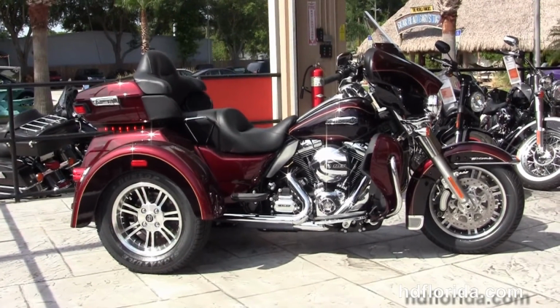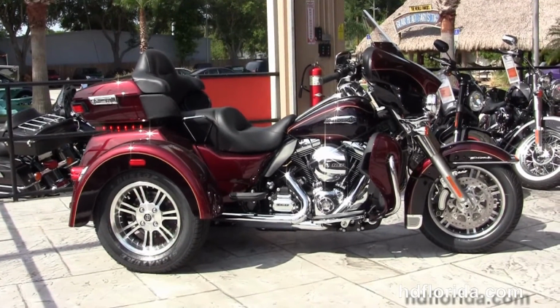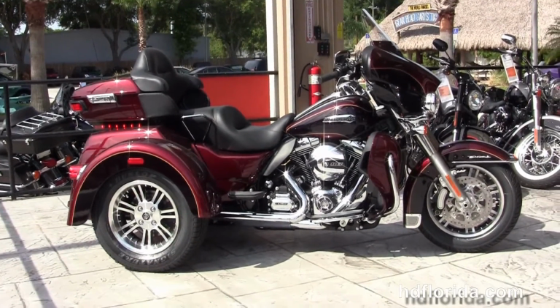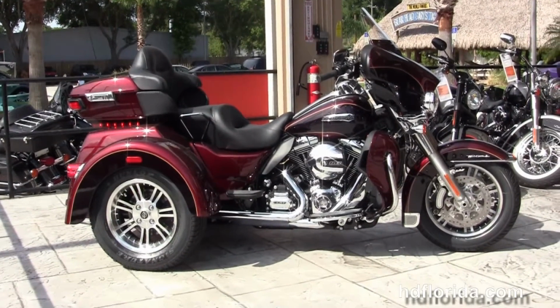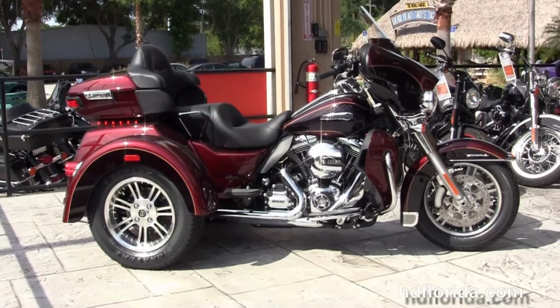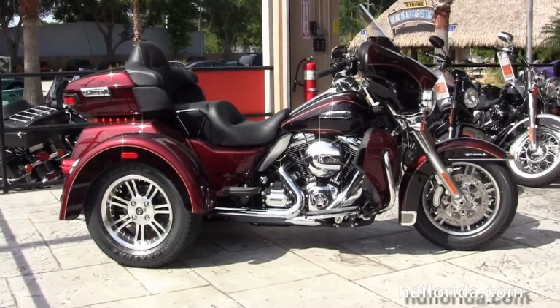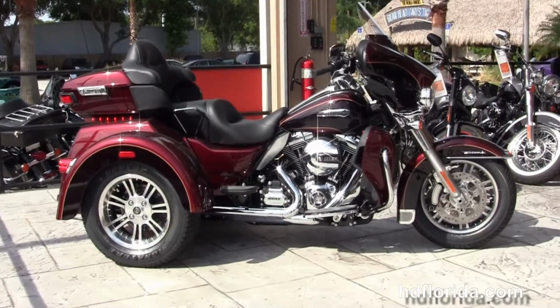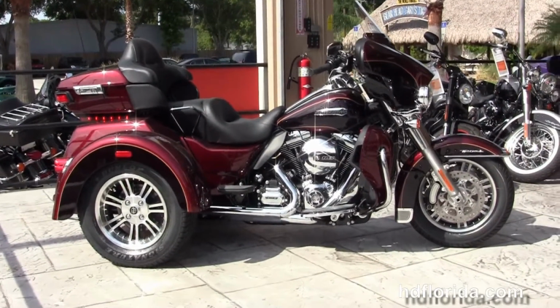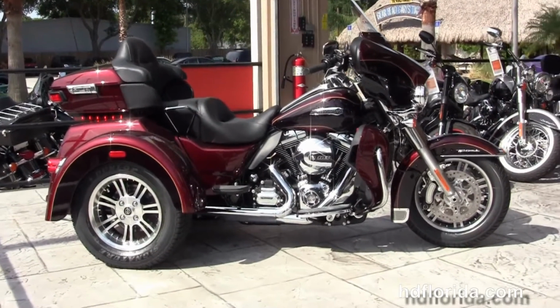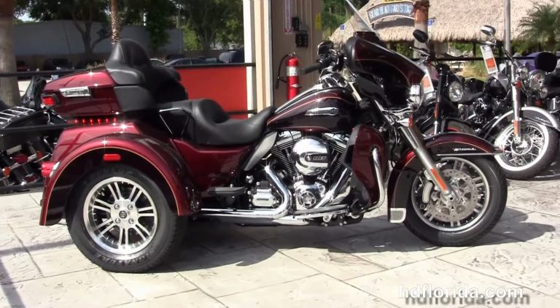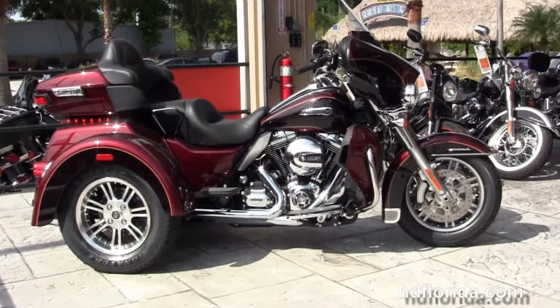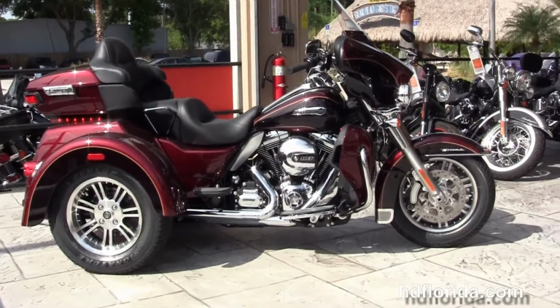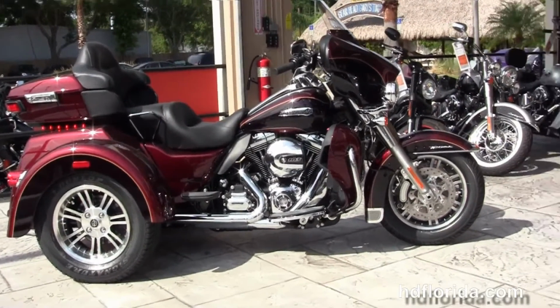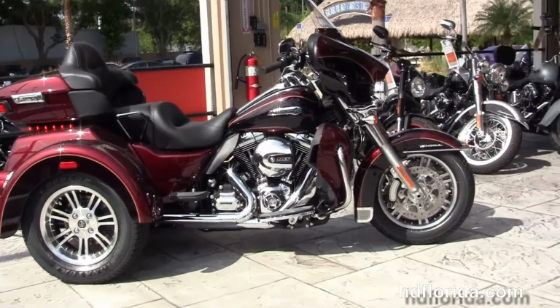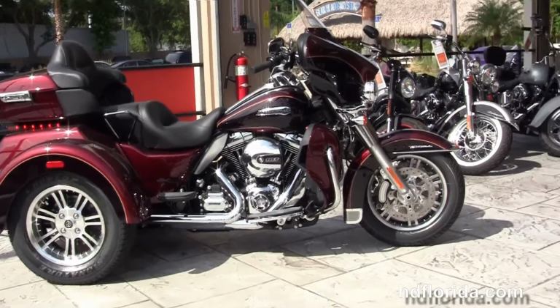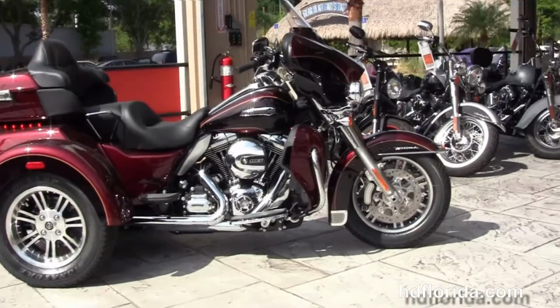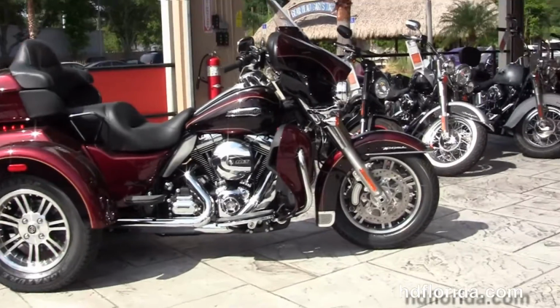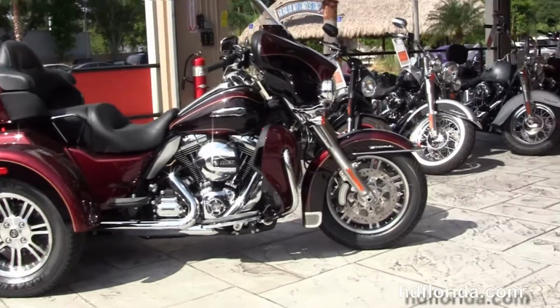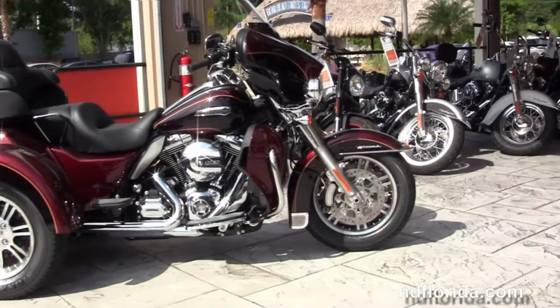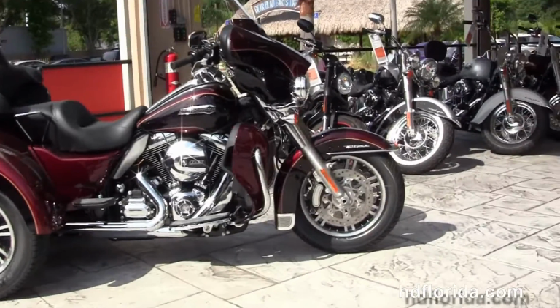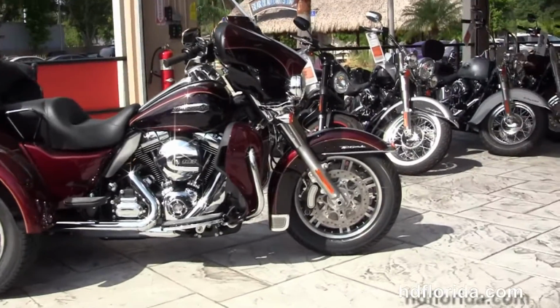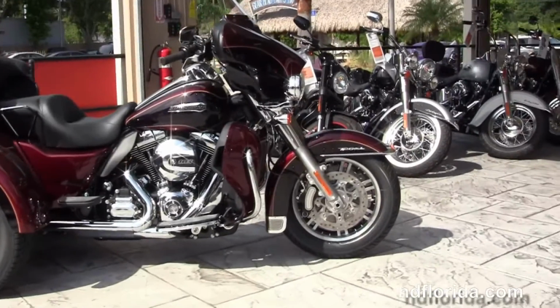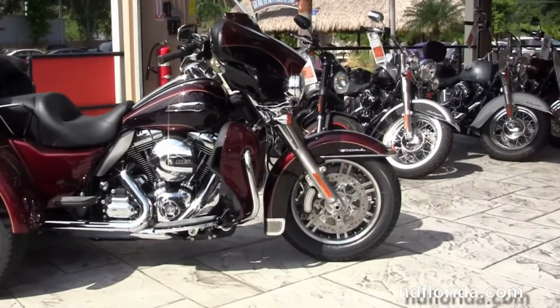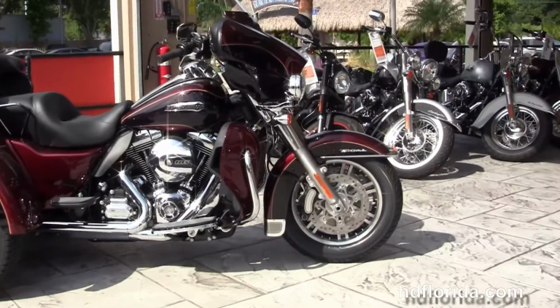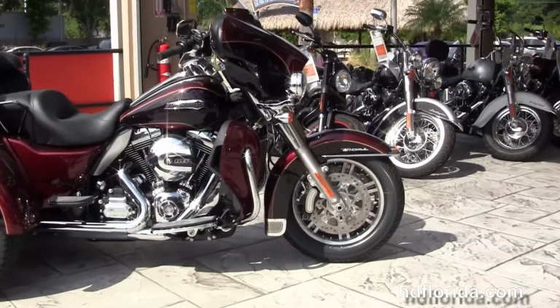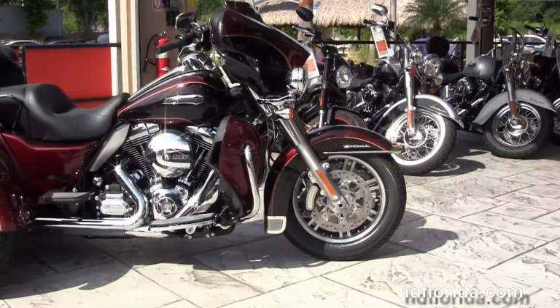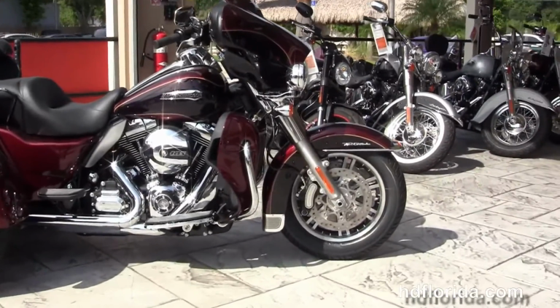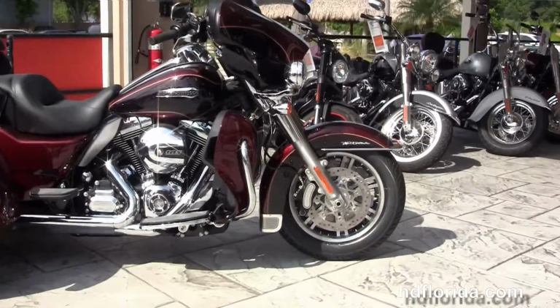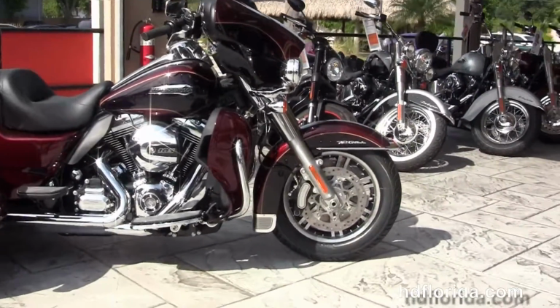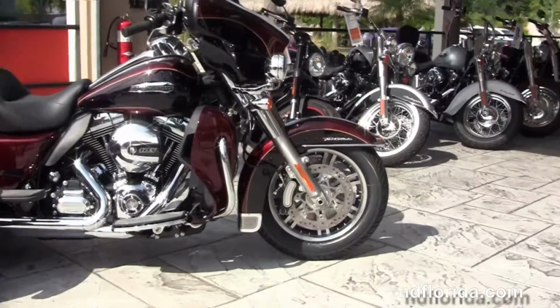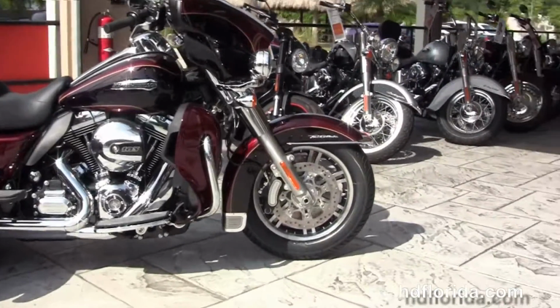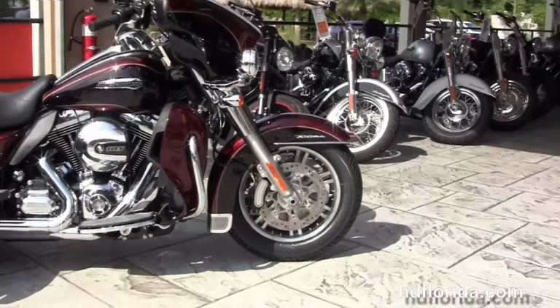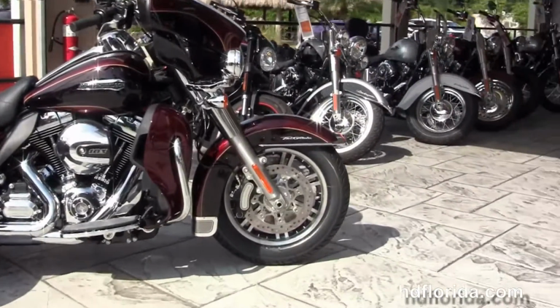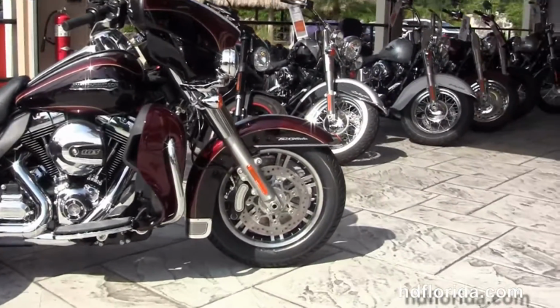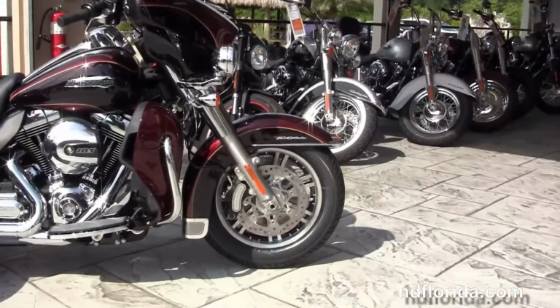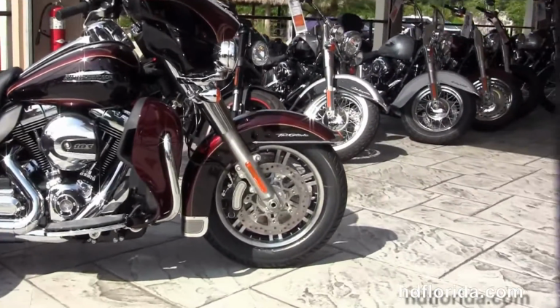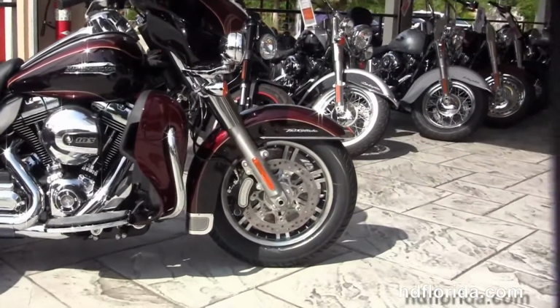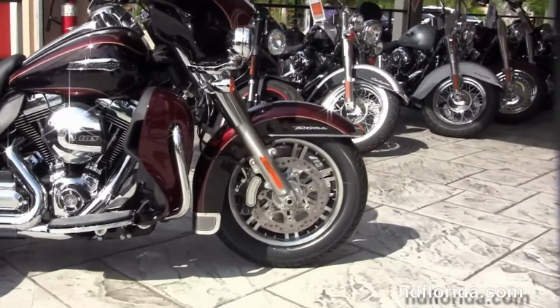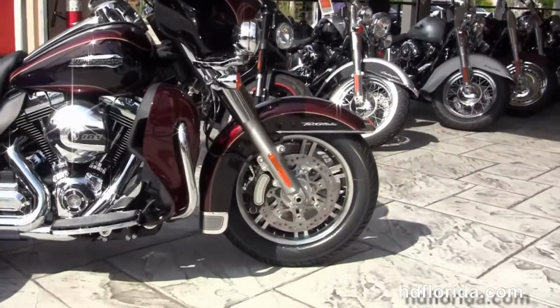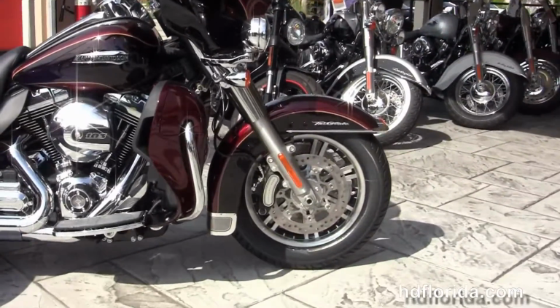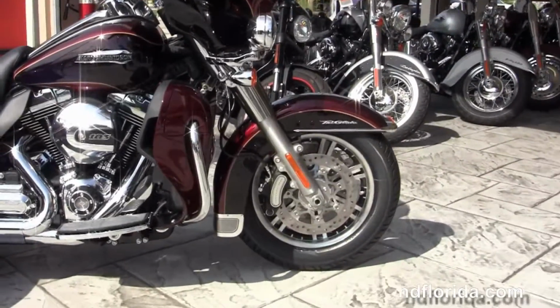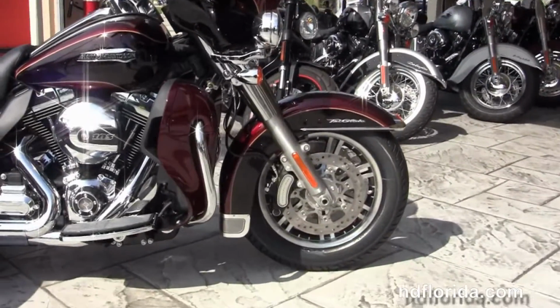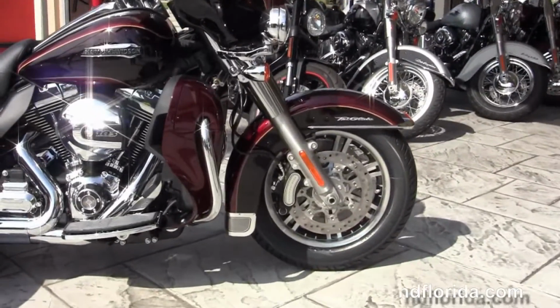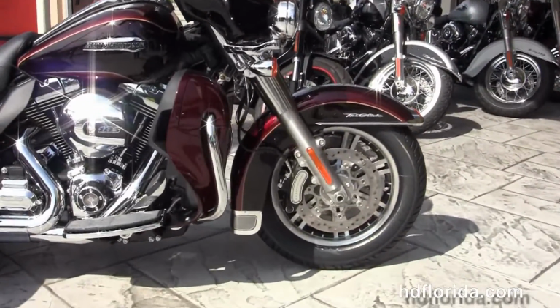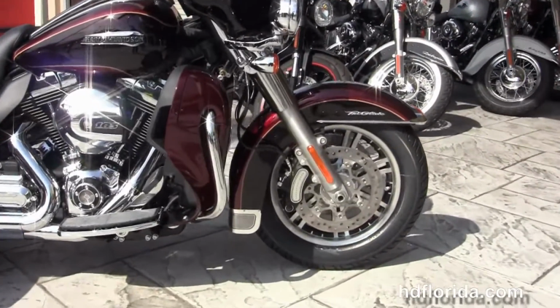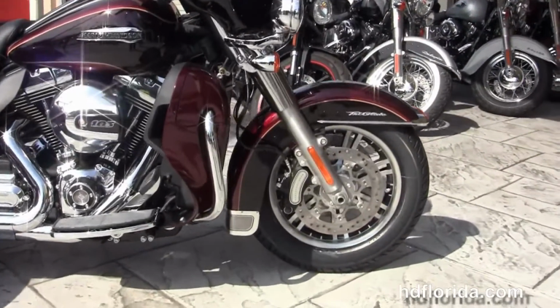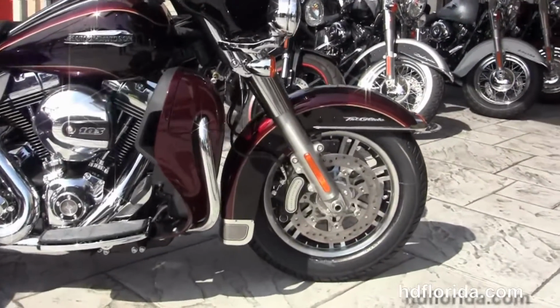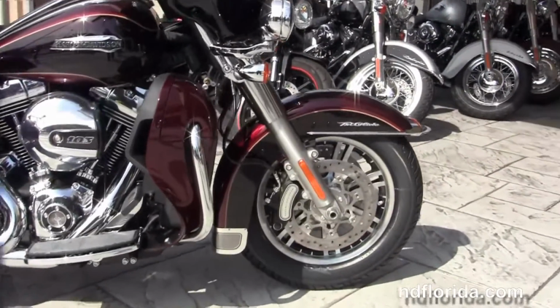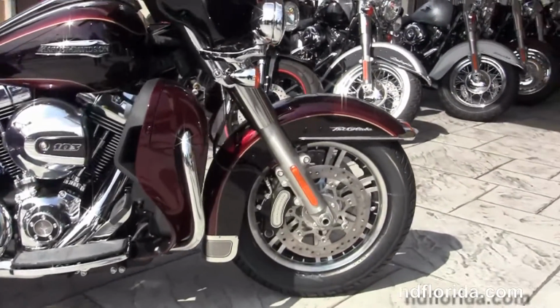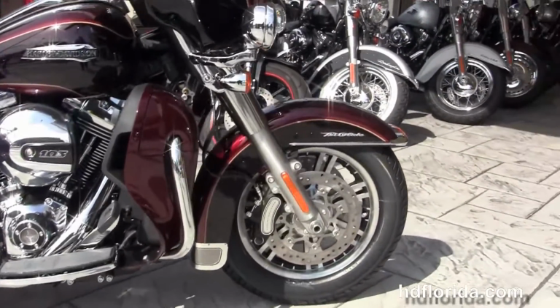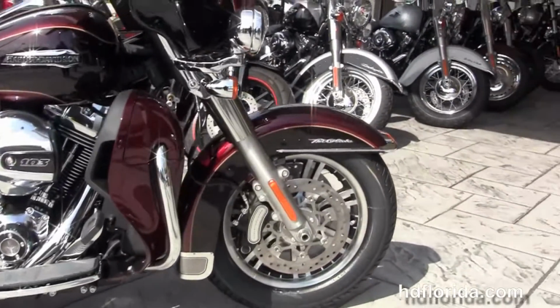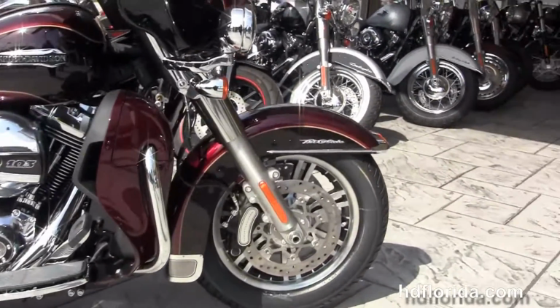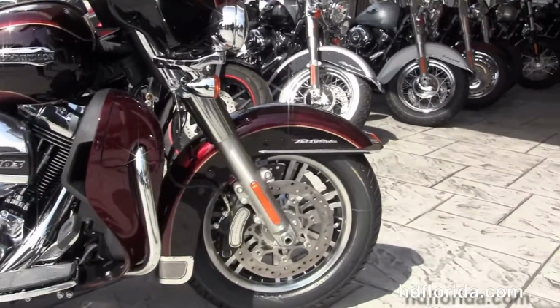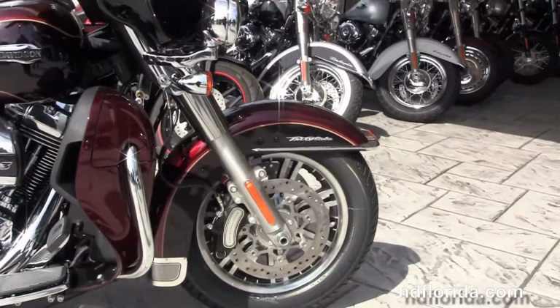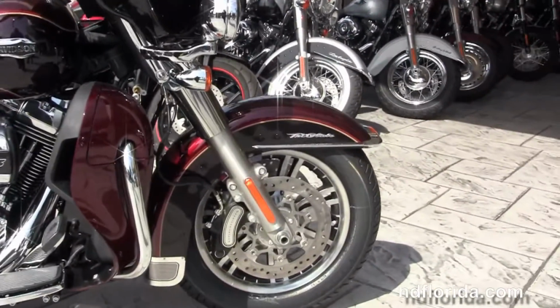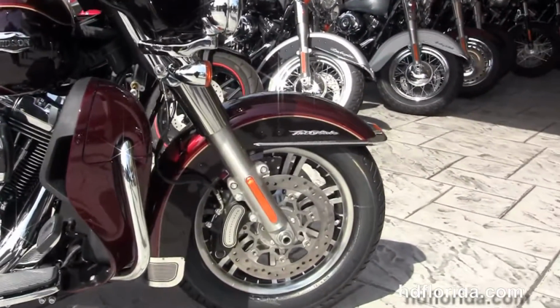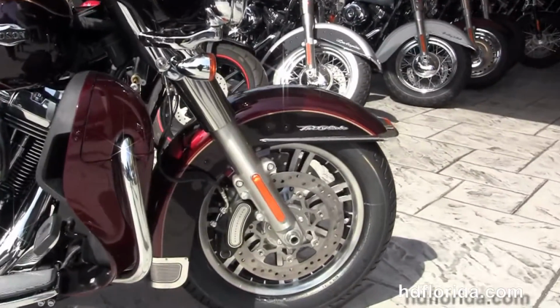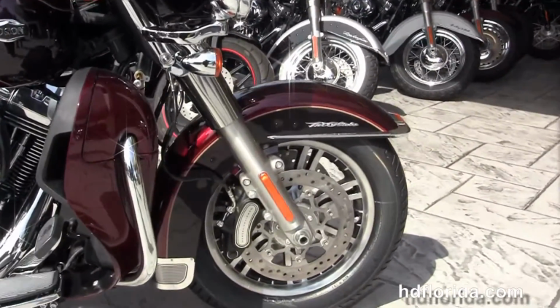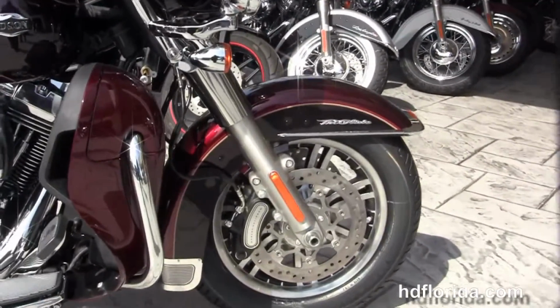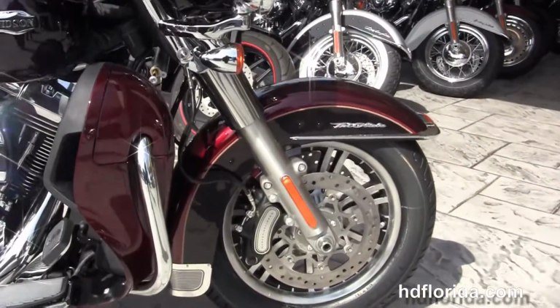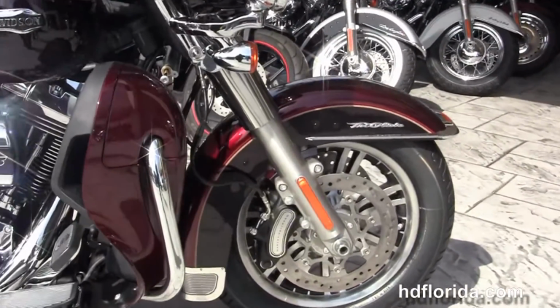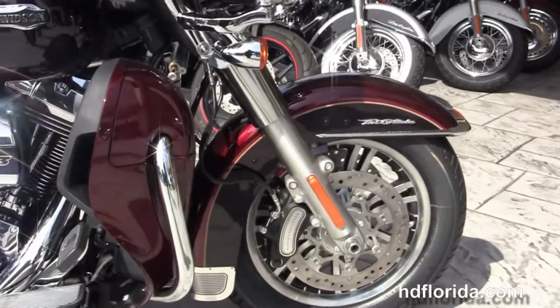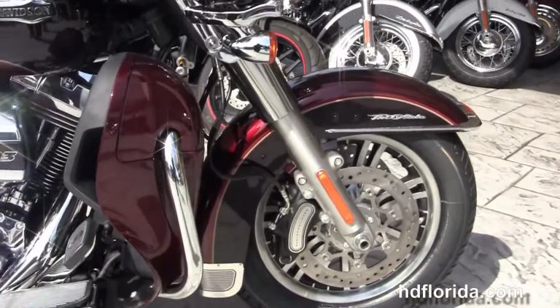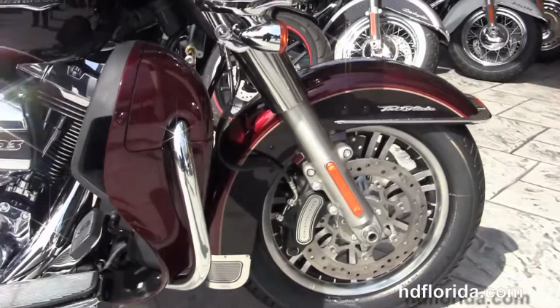The Tri-Glide starts out front with the lengthened raked out 49mm front forks, the stylized rotors and six piston Brembo calipers.